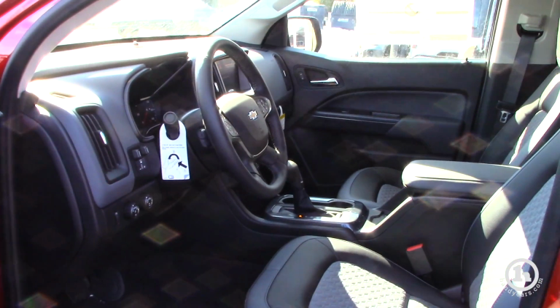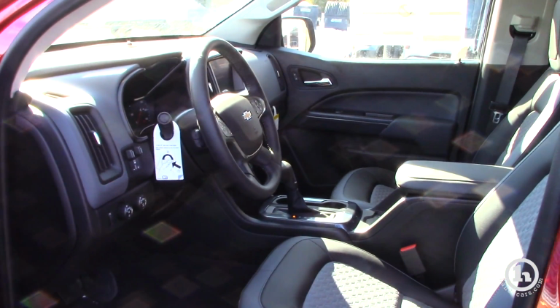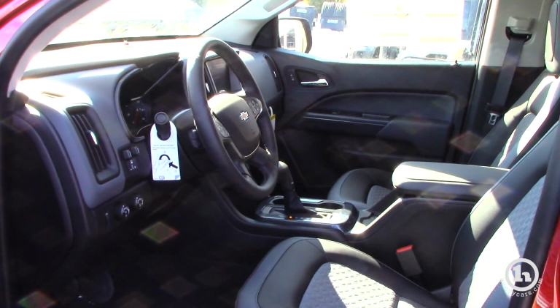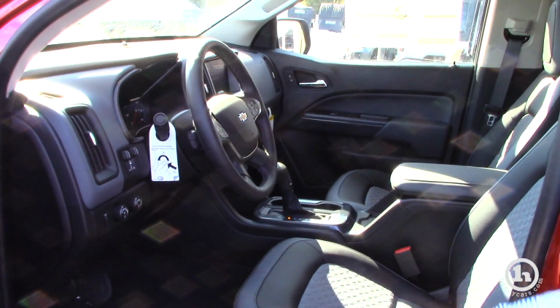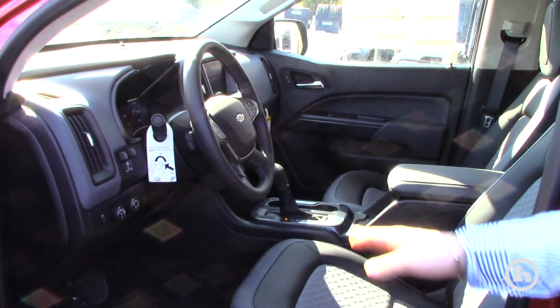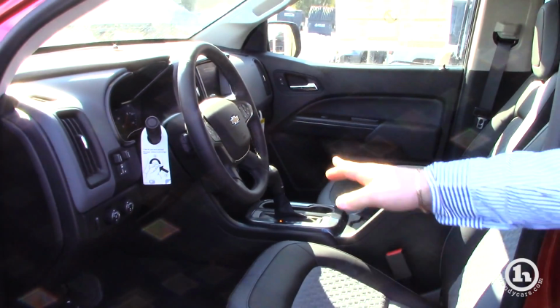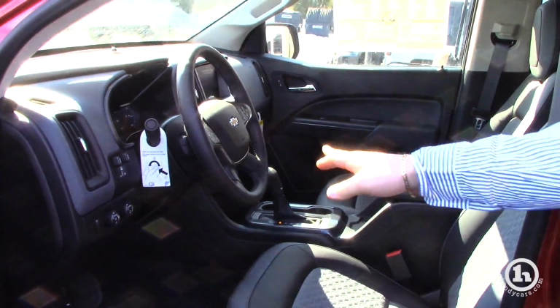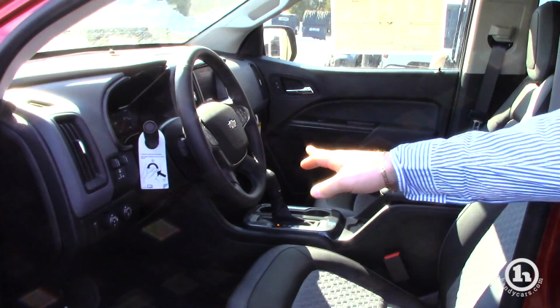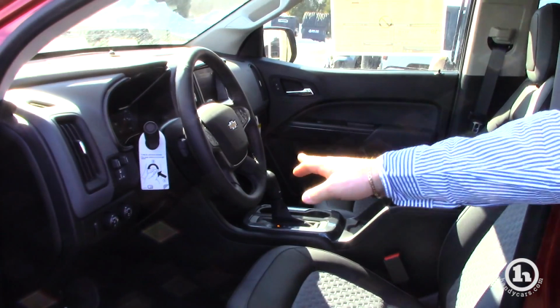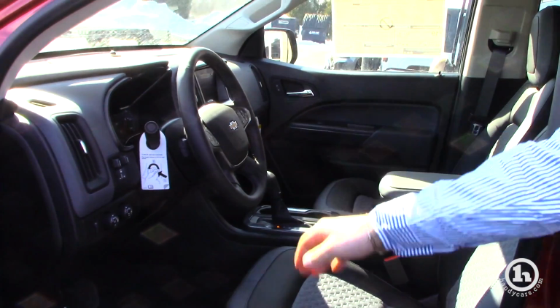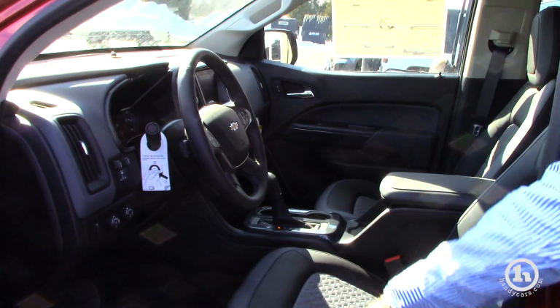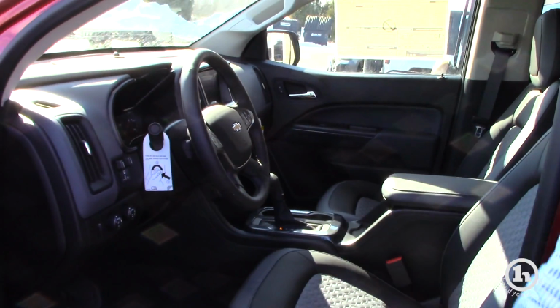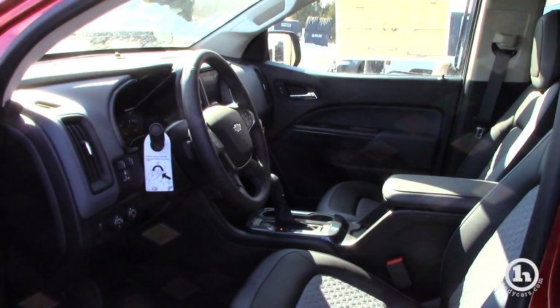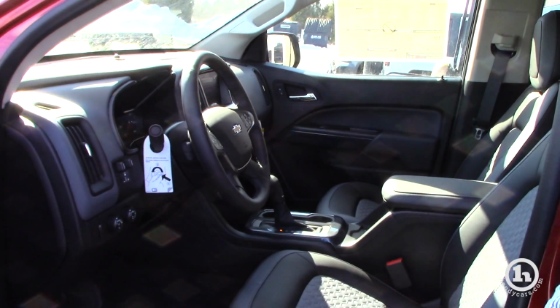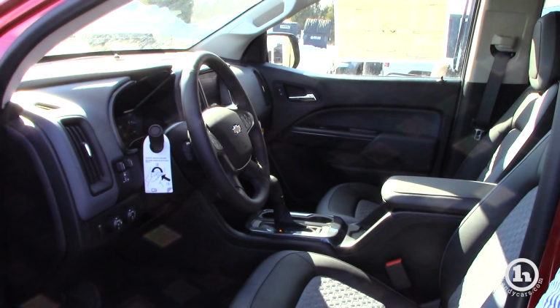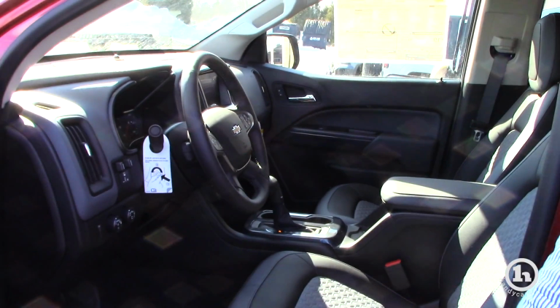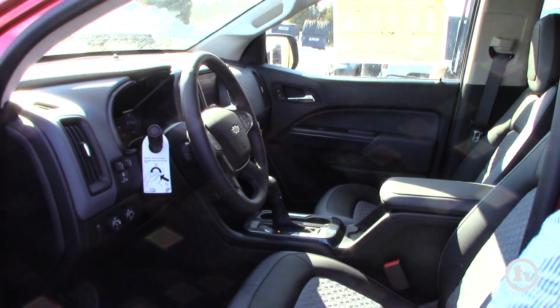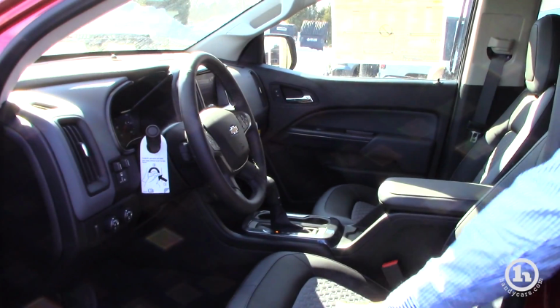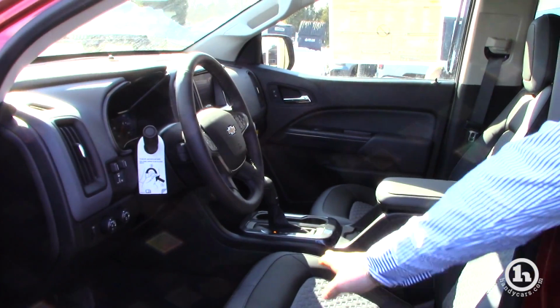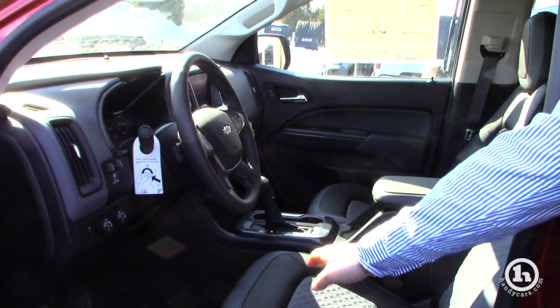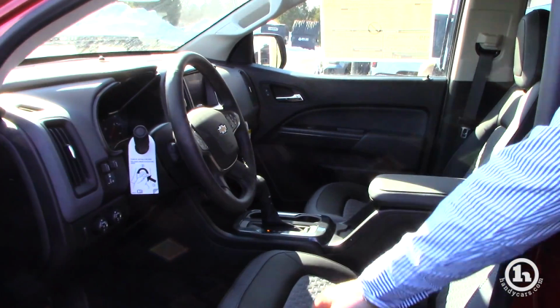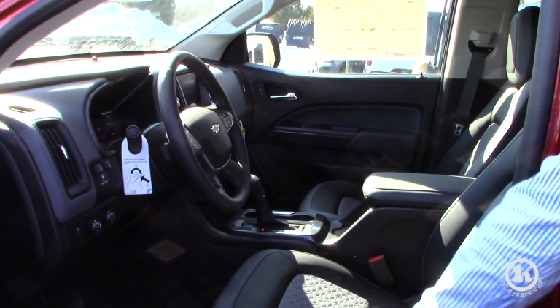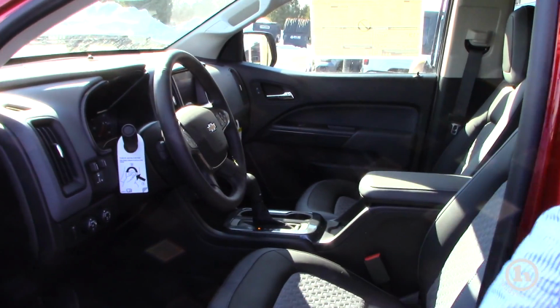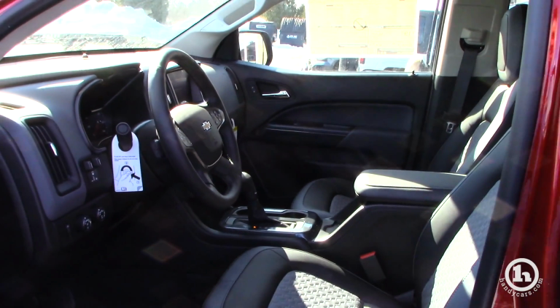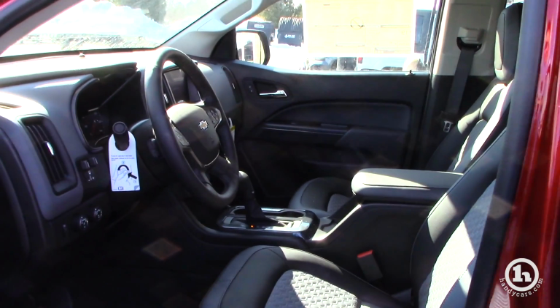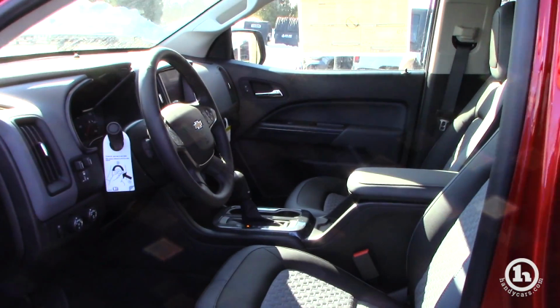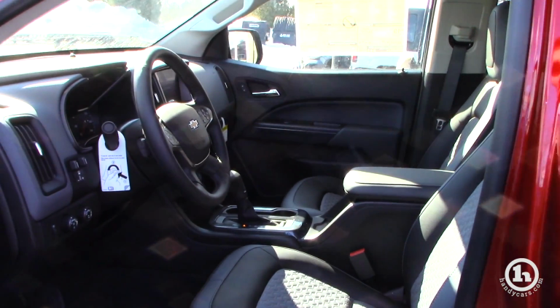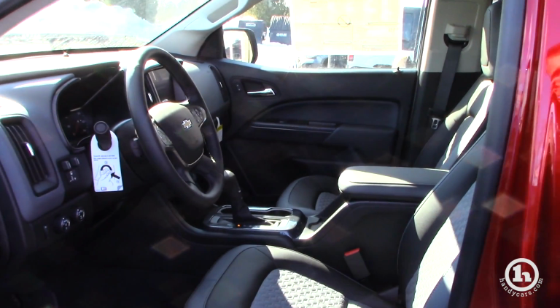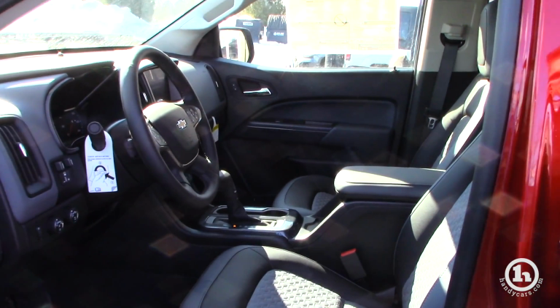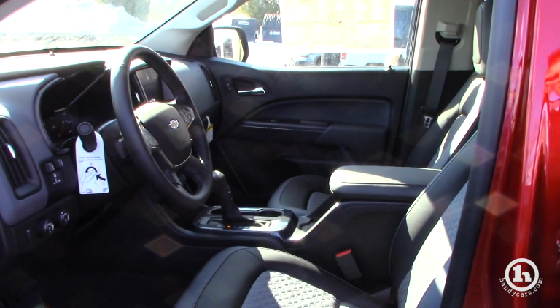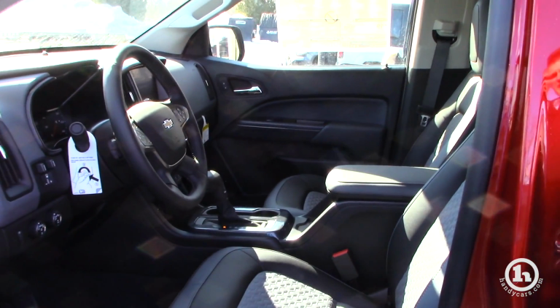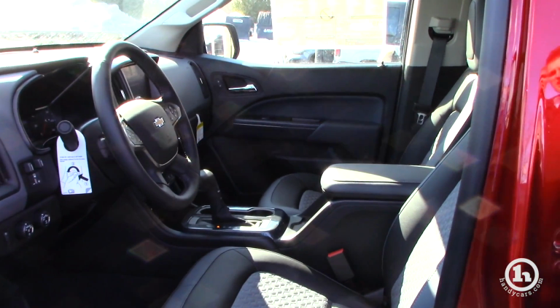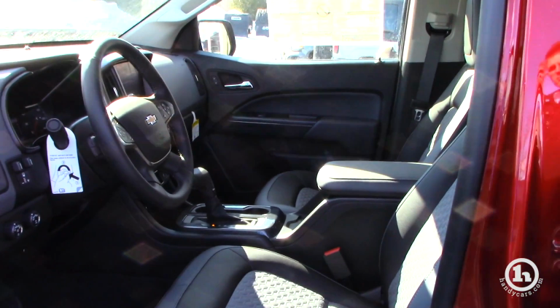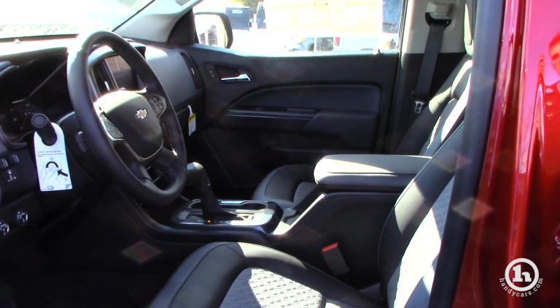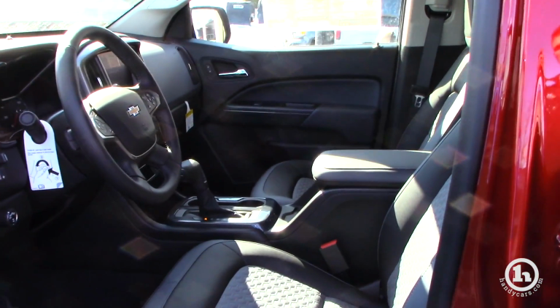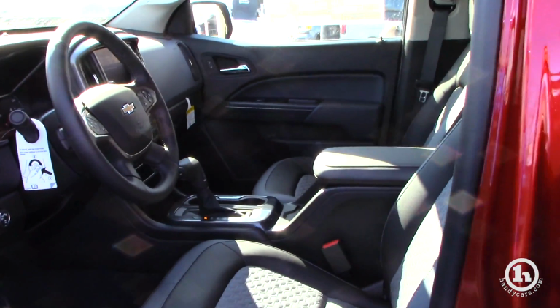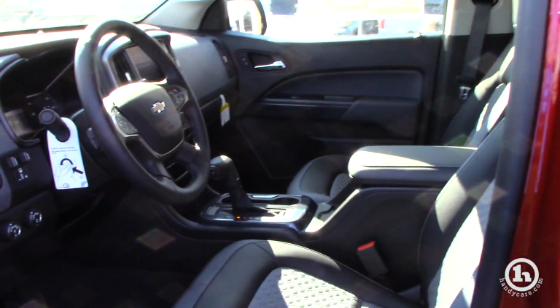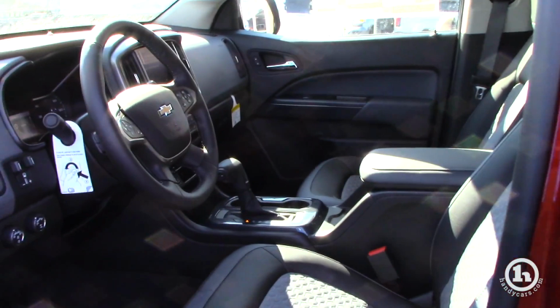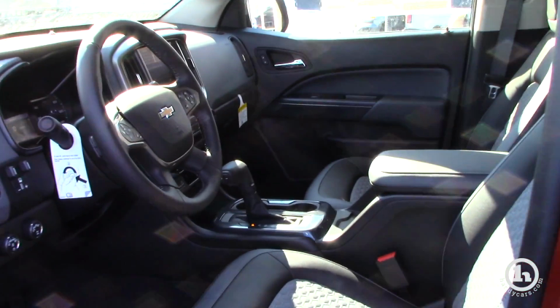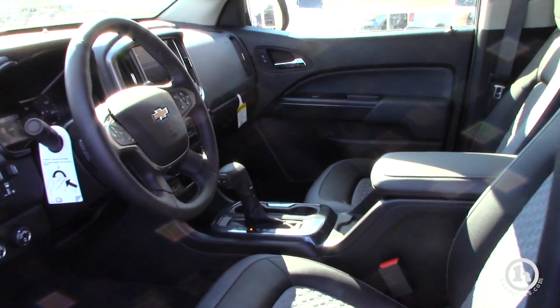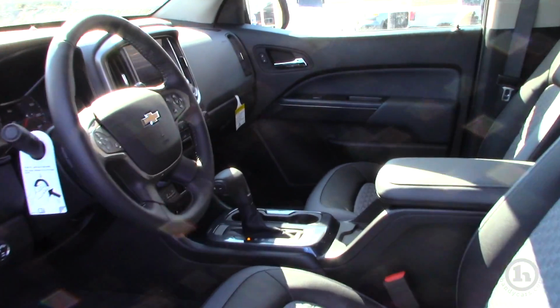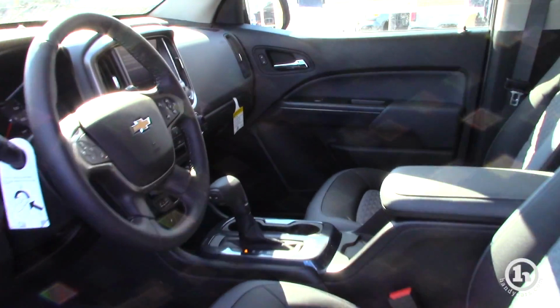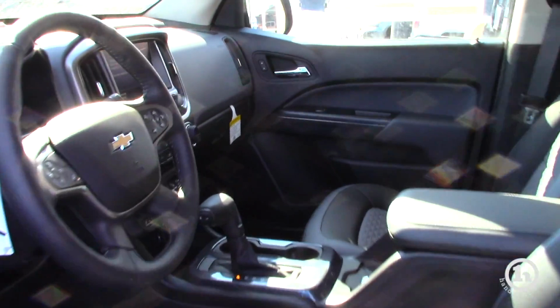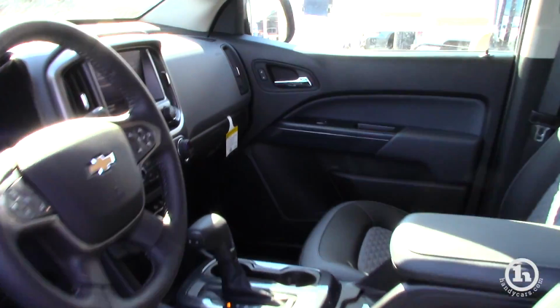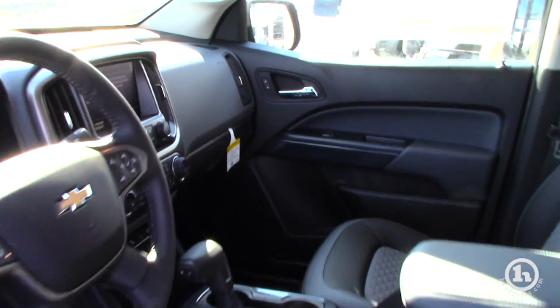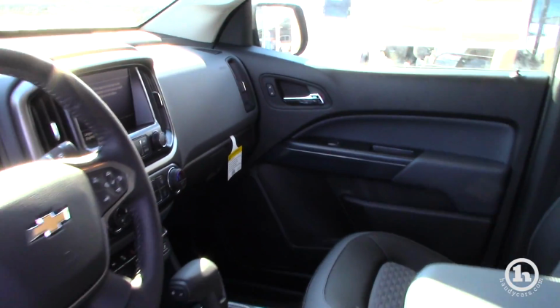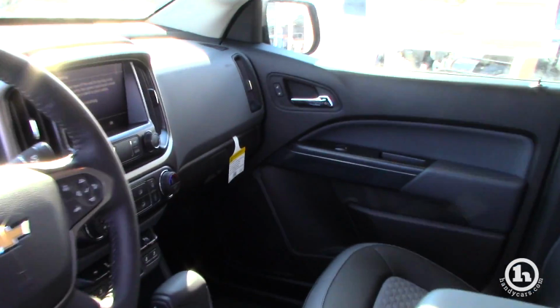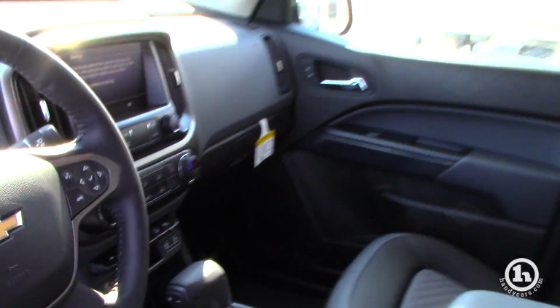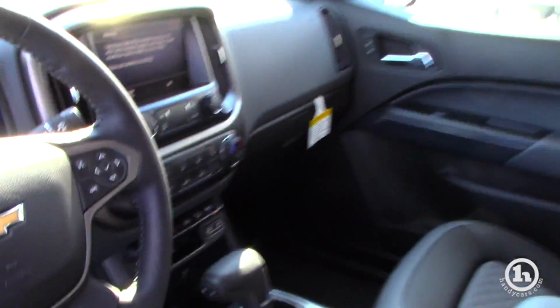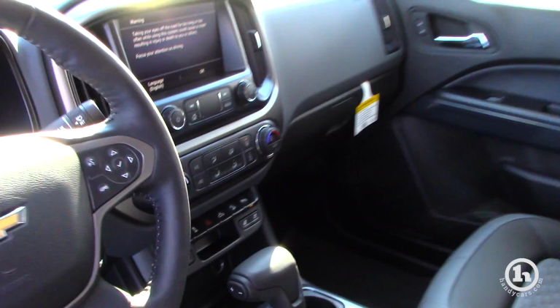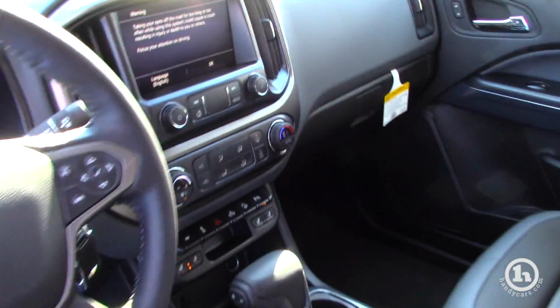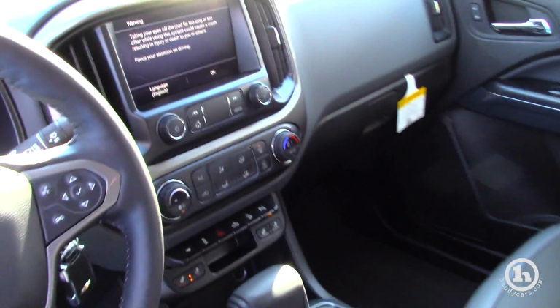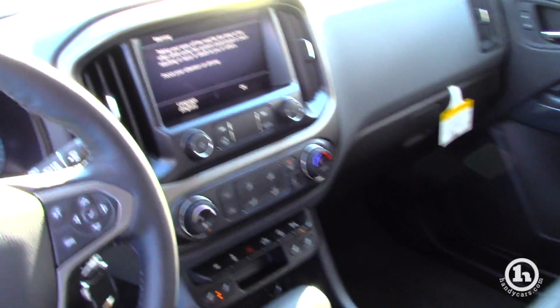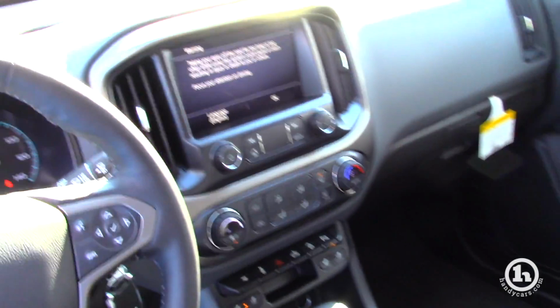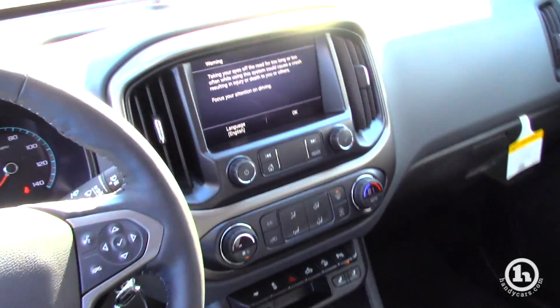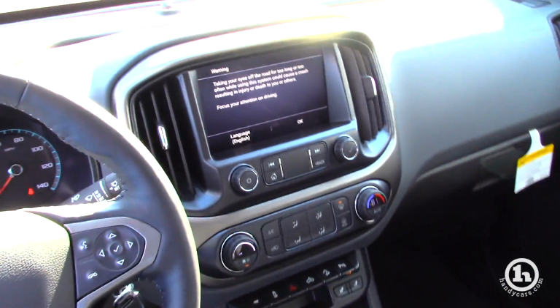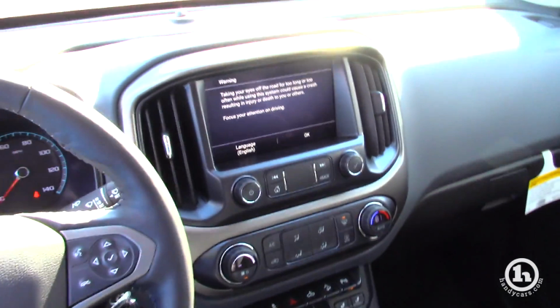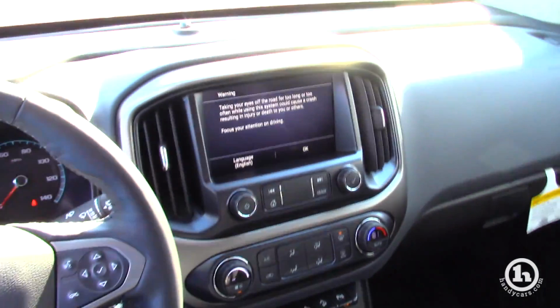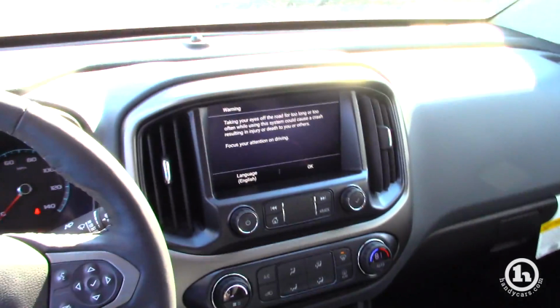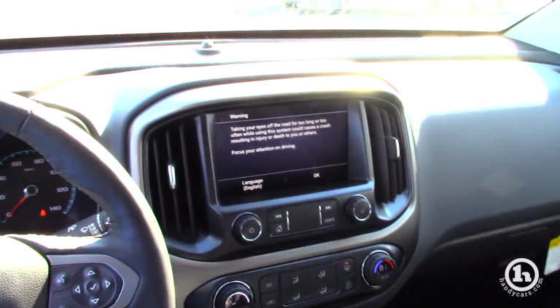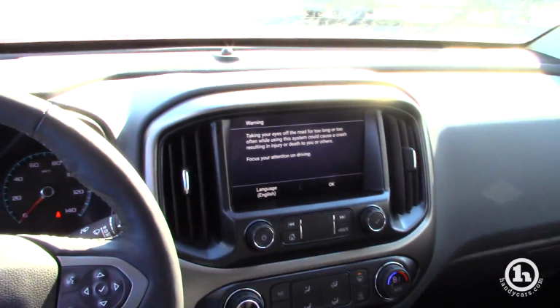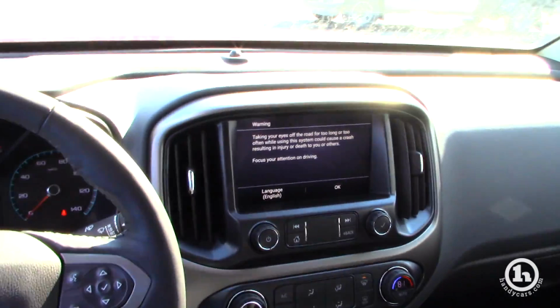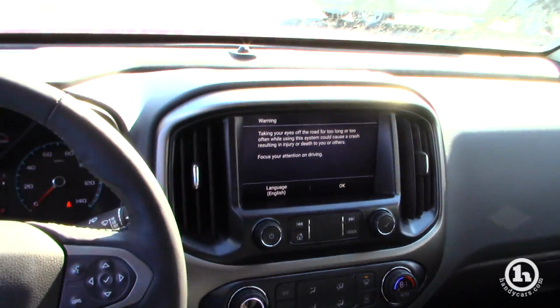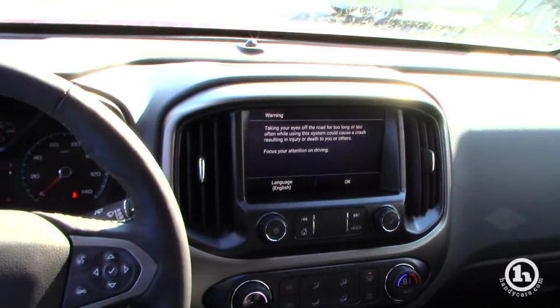It's going to come with a heated steering wheel, heated seats, backup camera, and remote start.